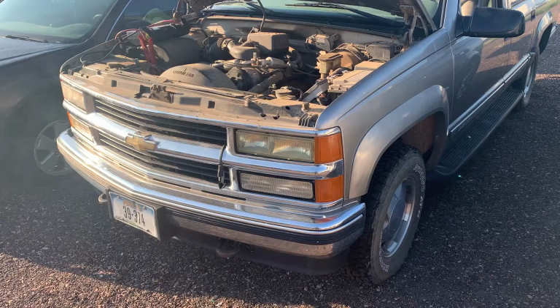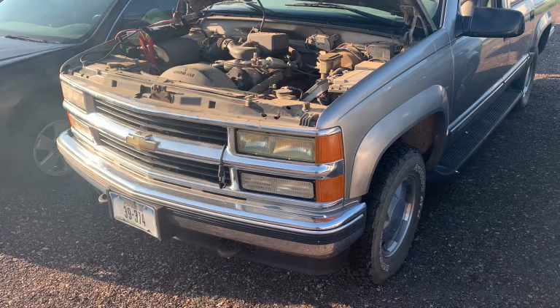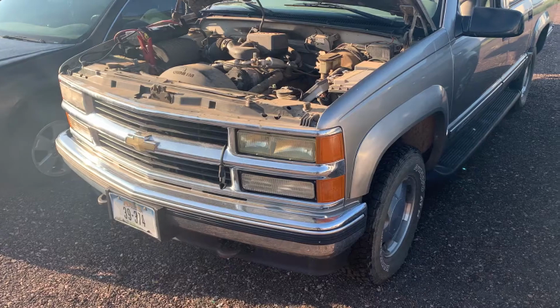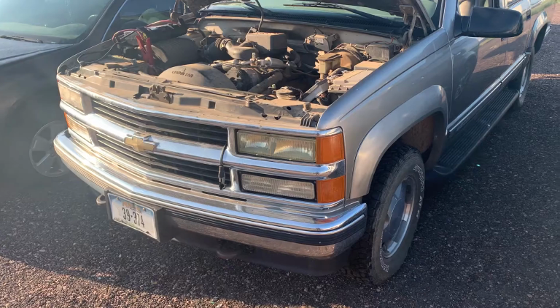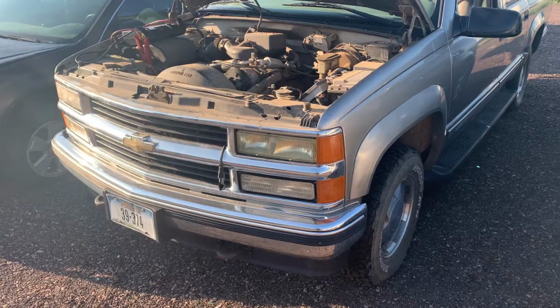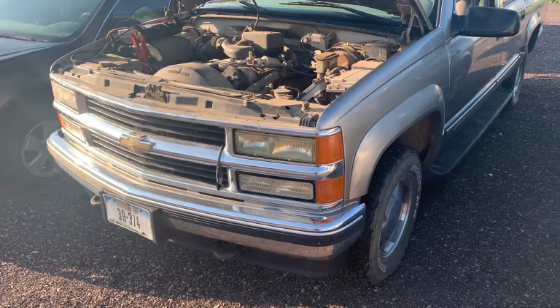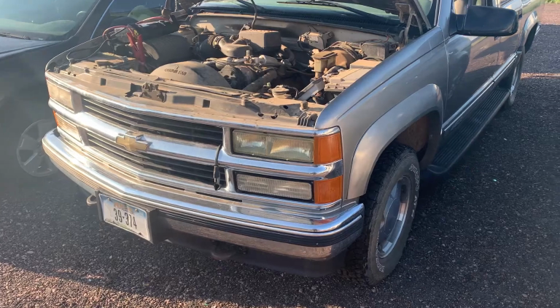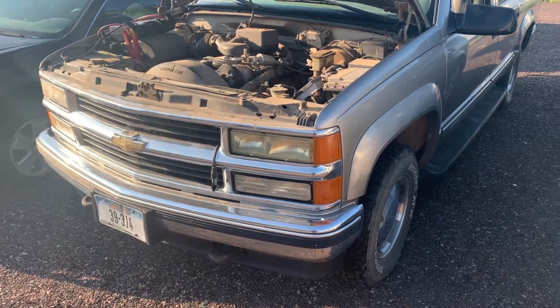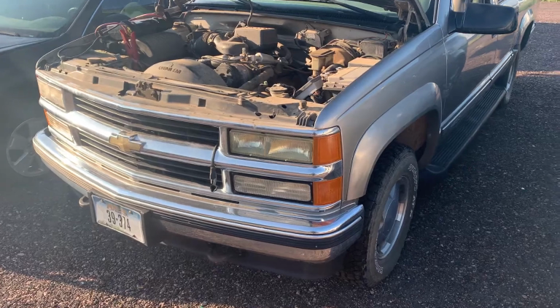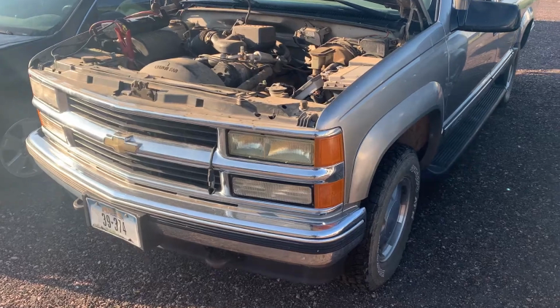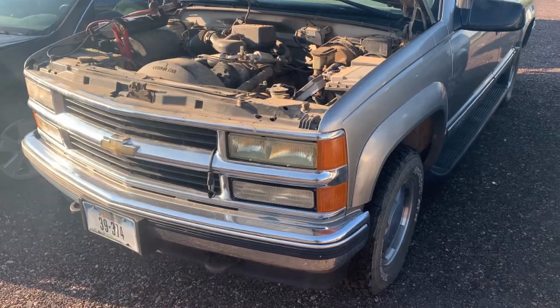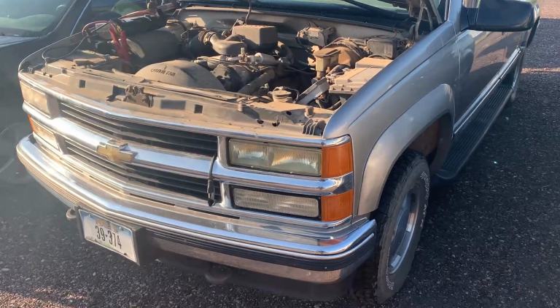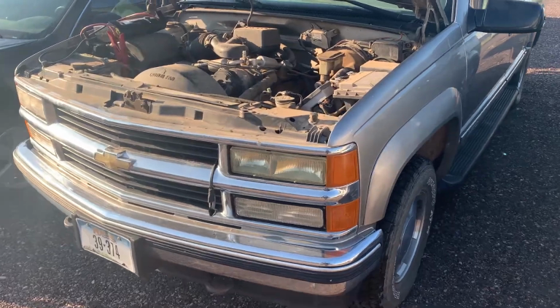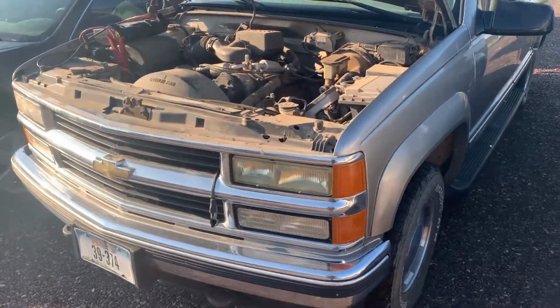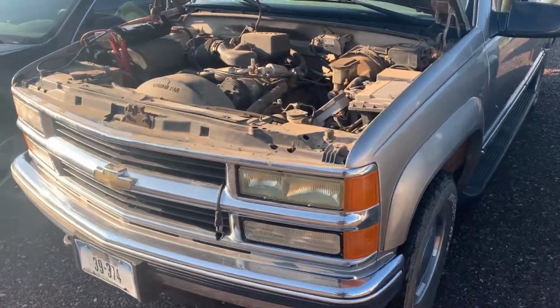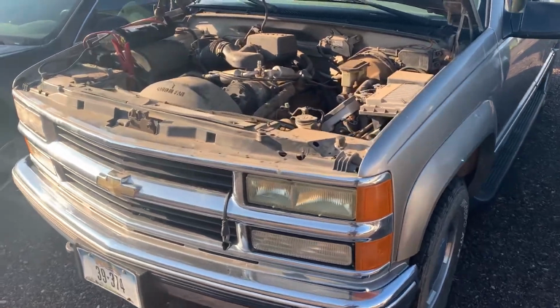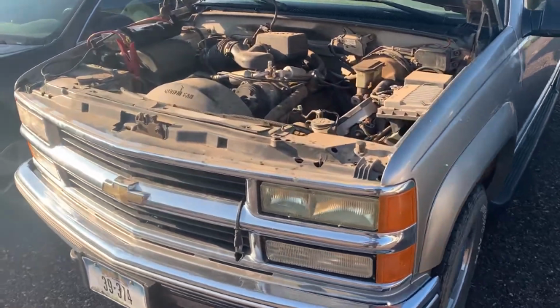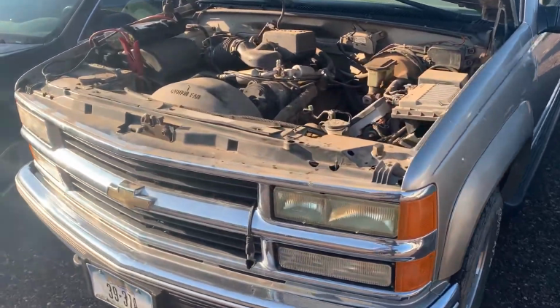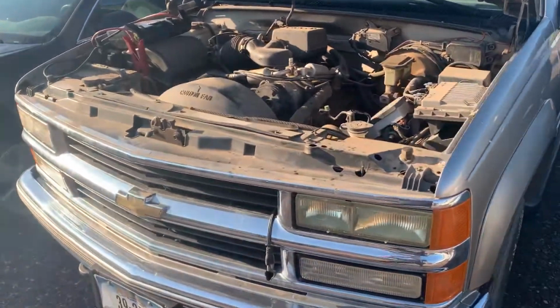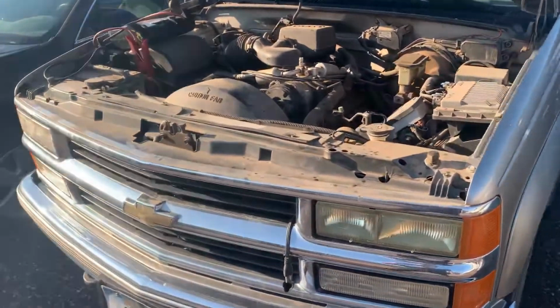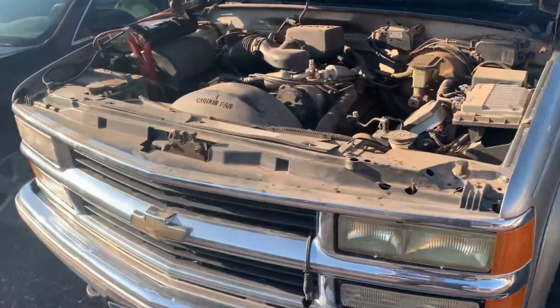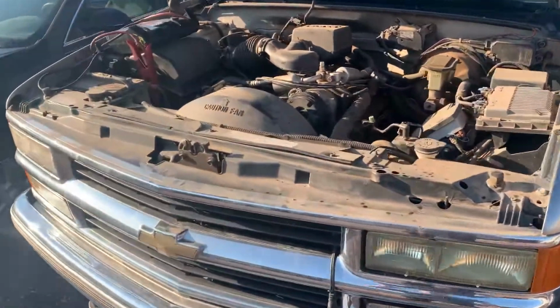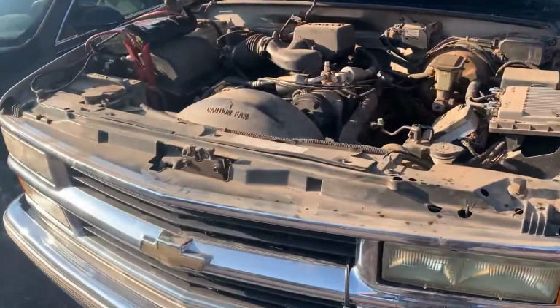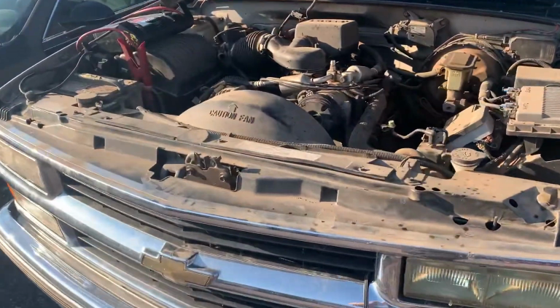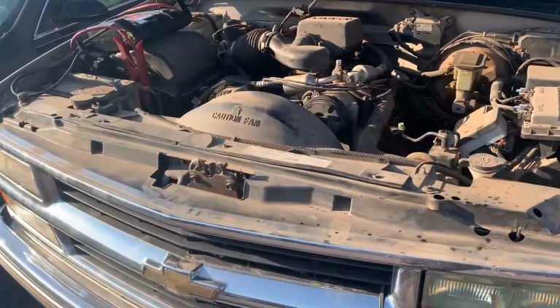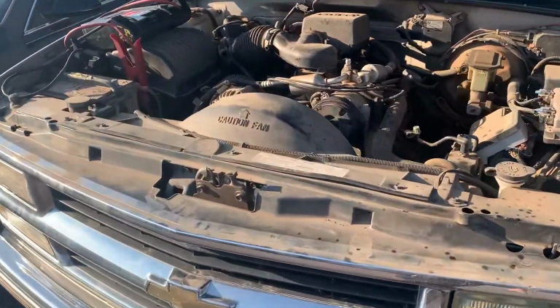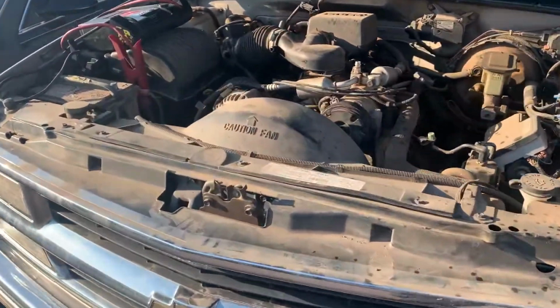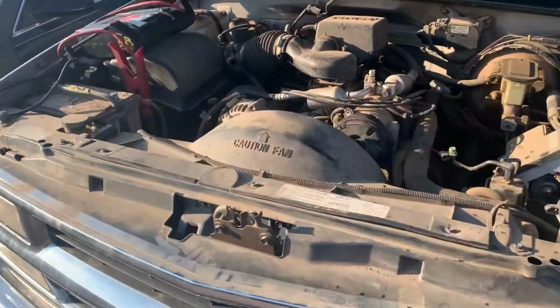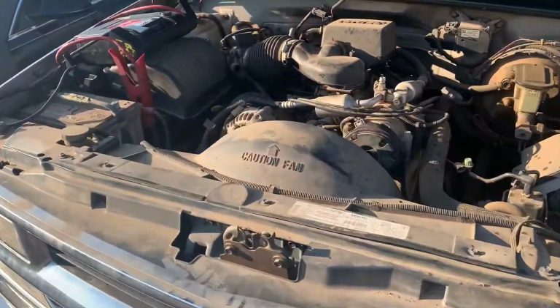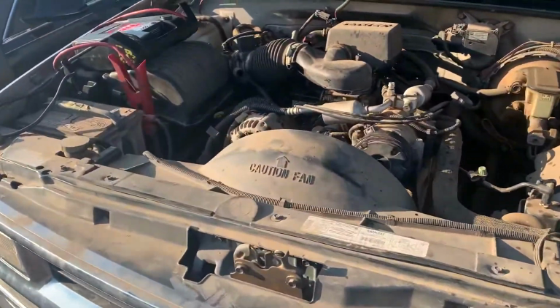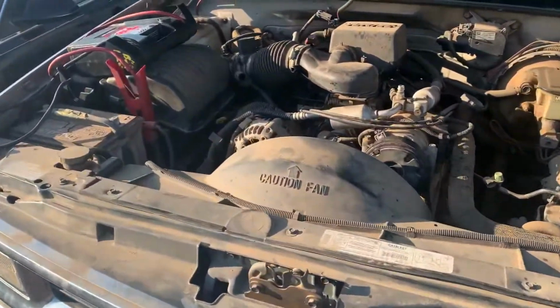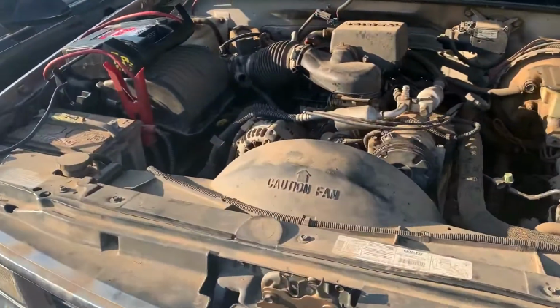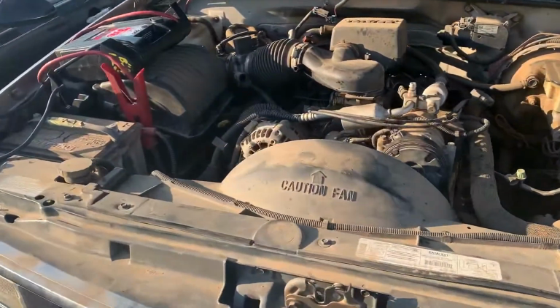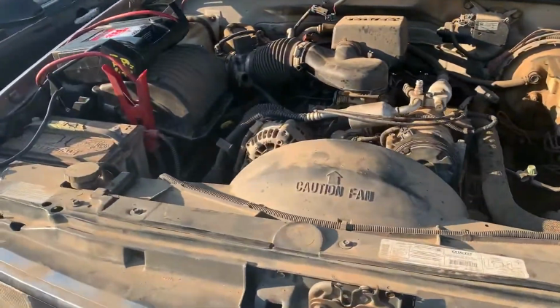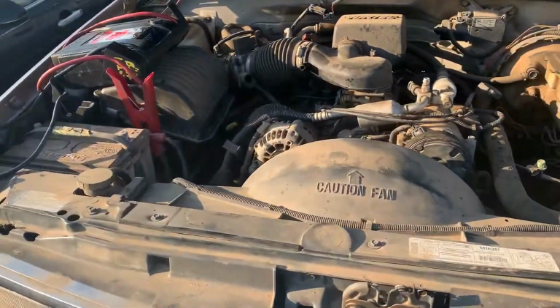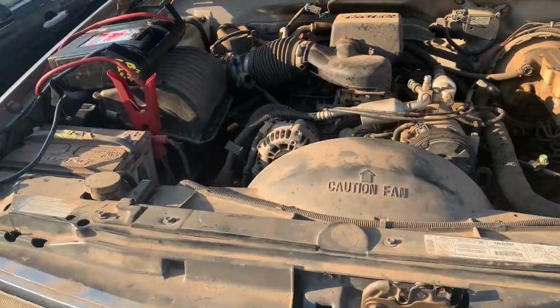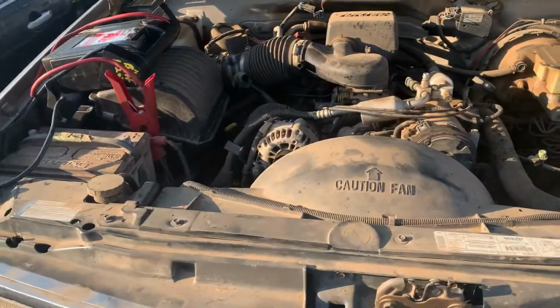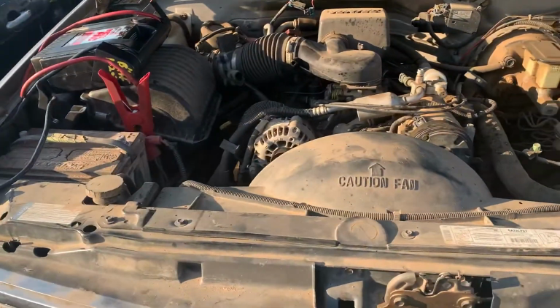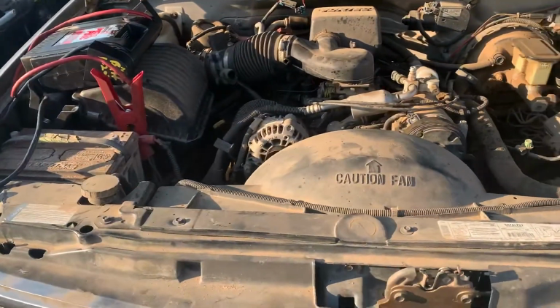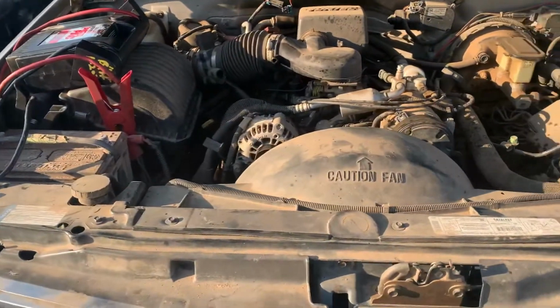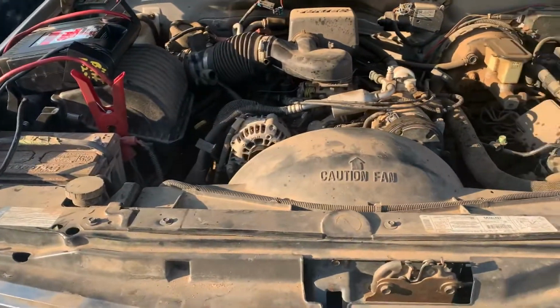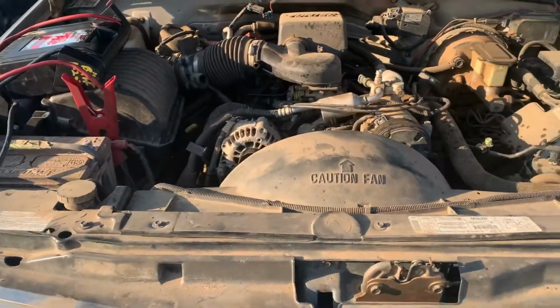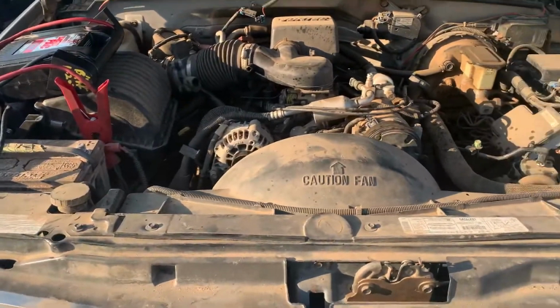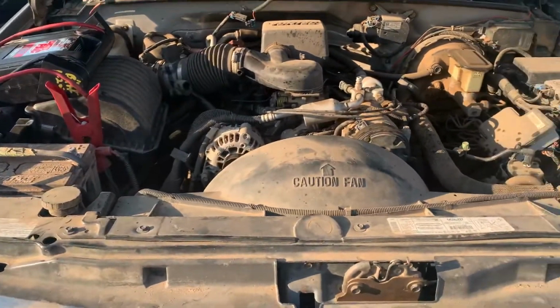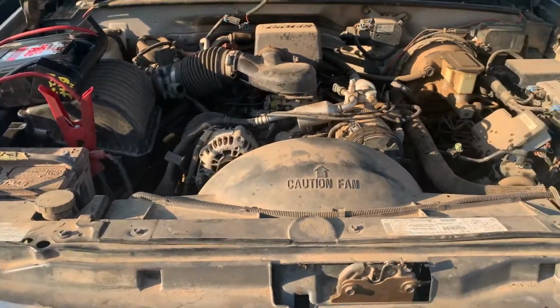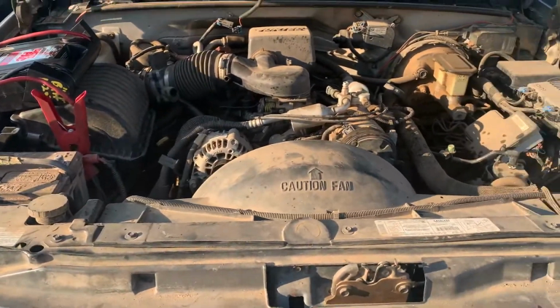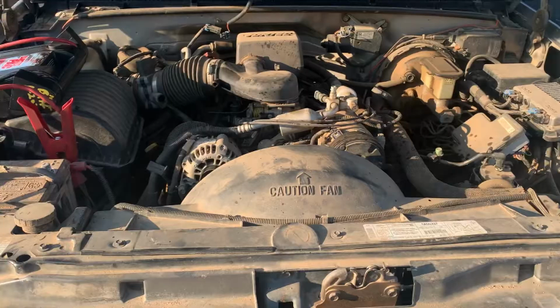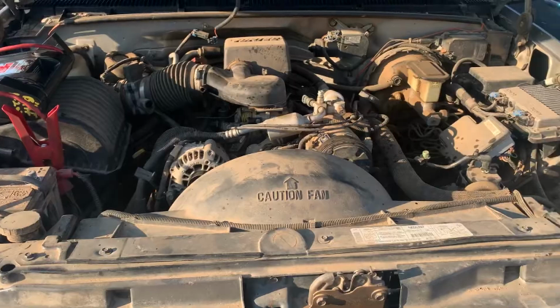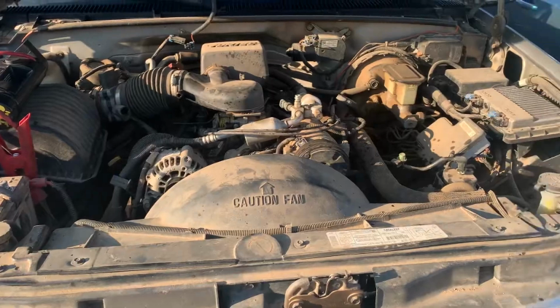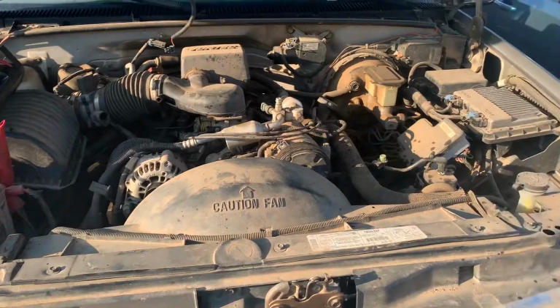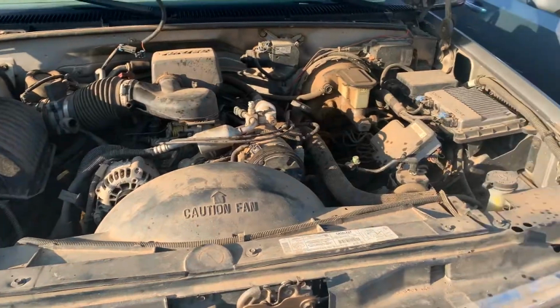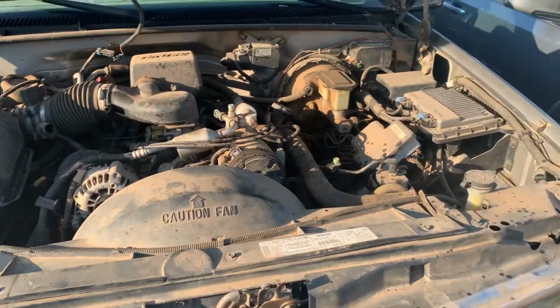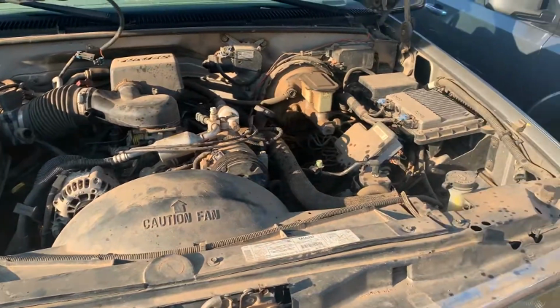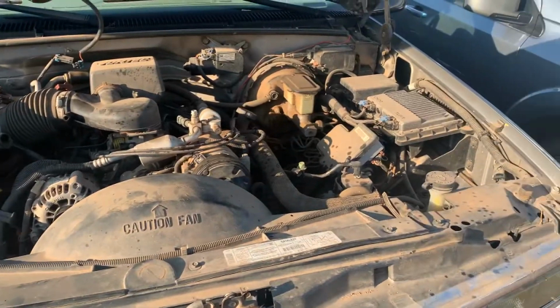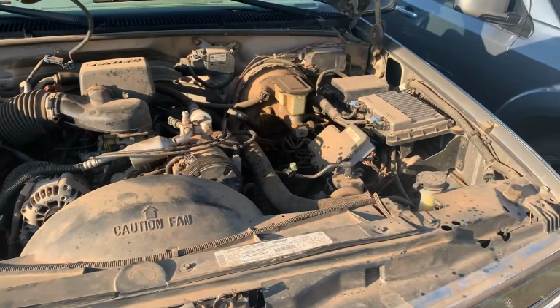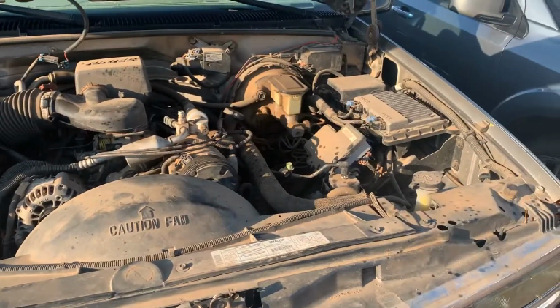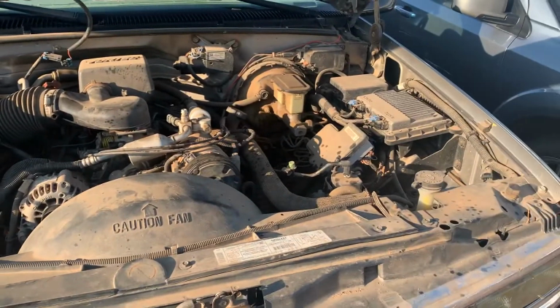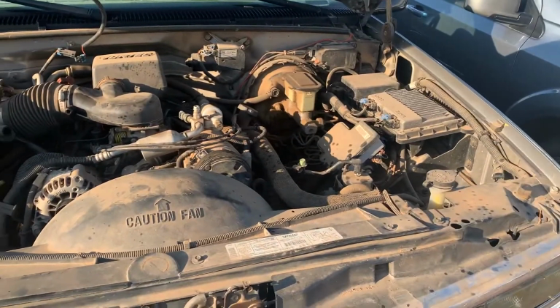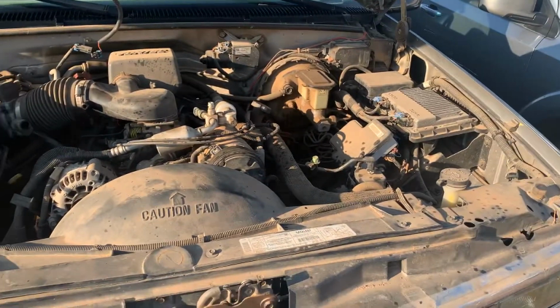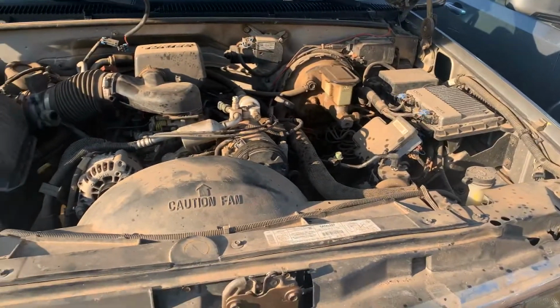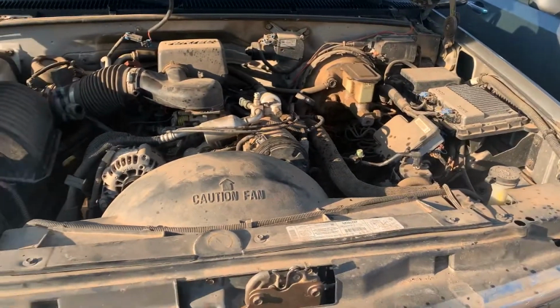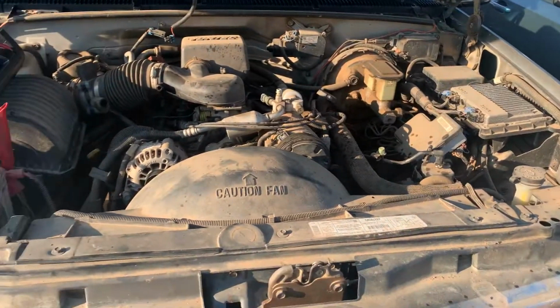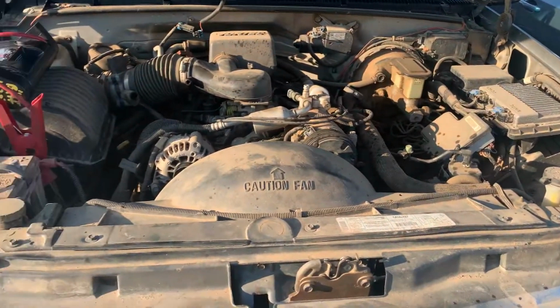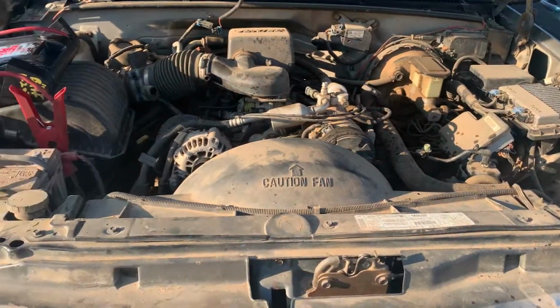Russ Evans here for the Under the Hood radio show, and I want to talk to you a little bit about blow-by. A lot of you have asked us: what is blow-by?